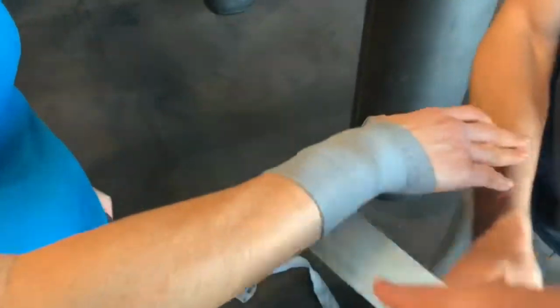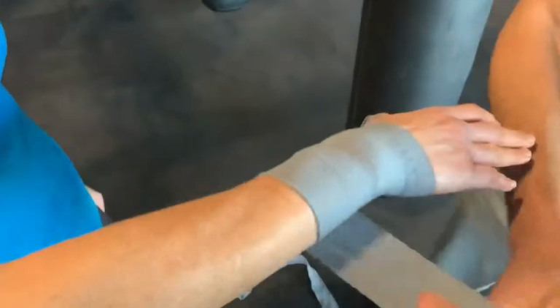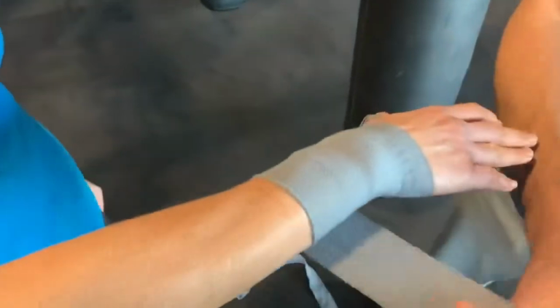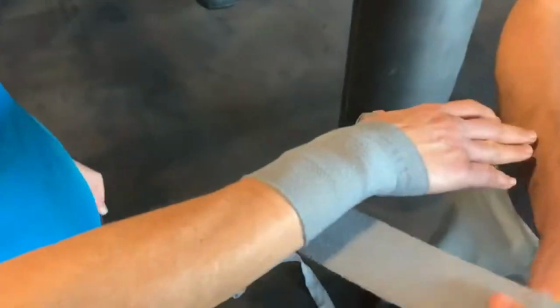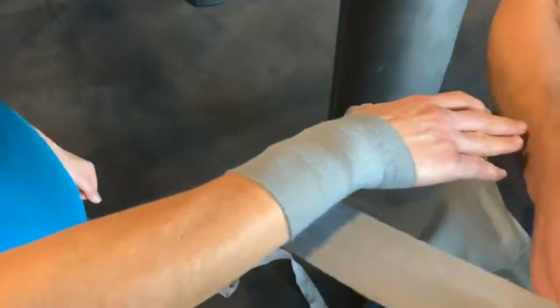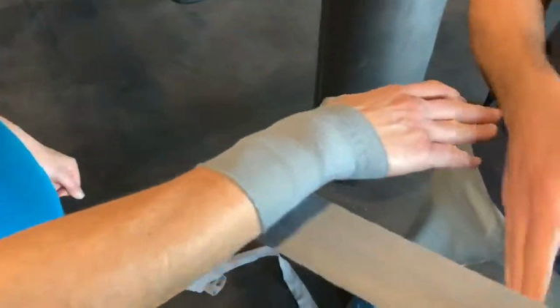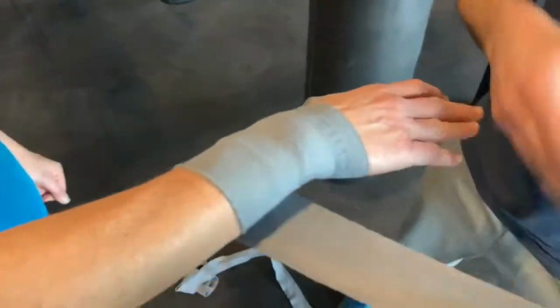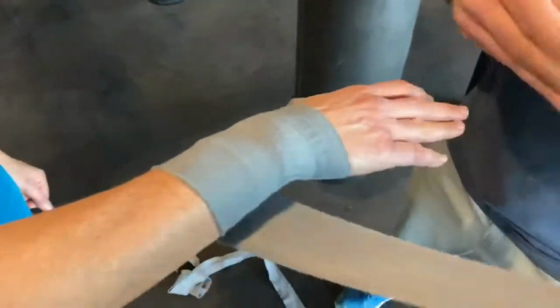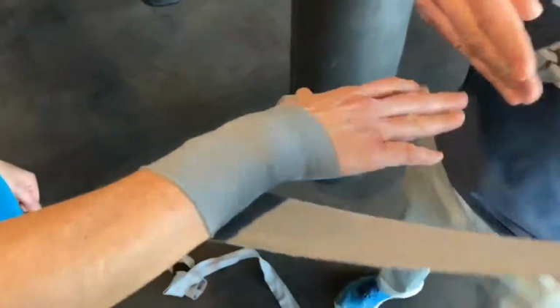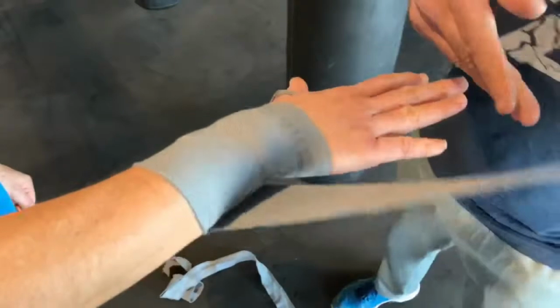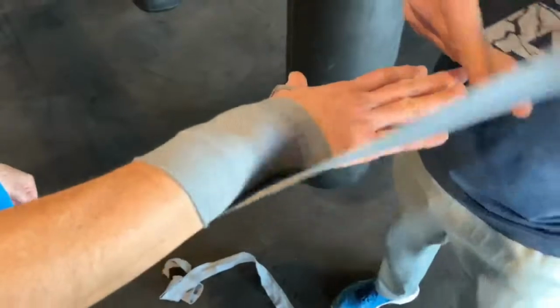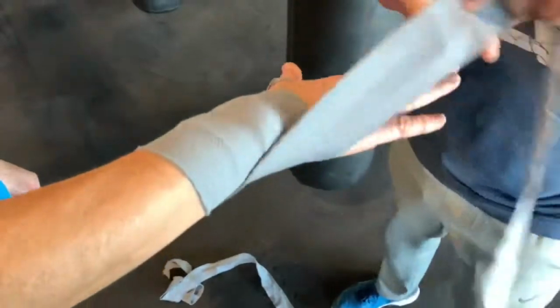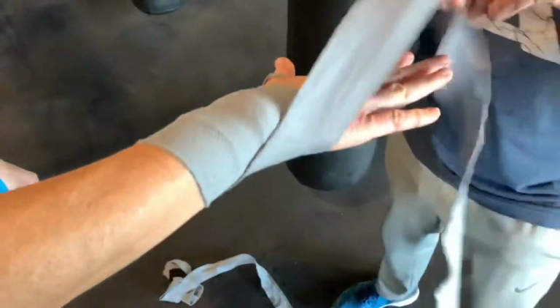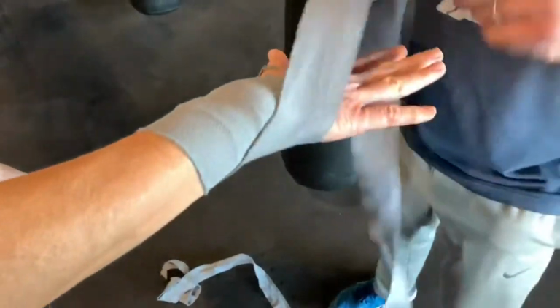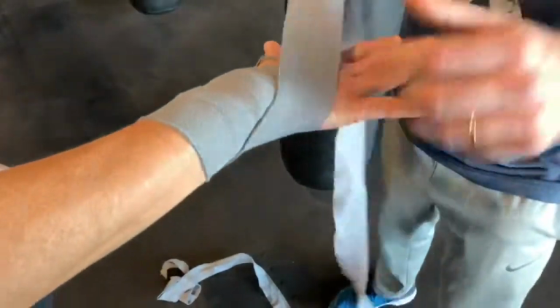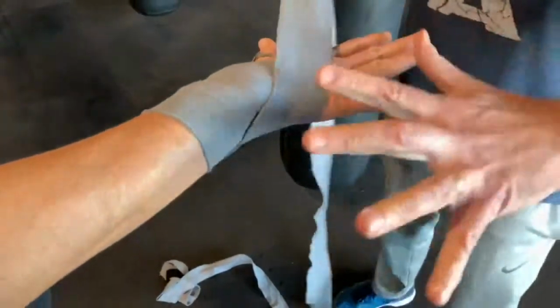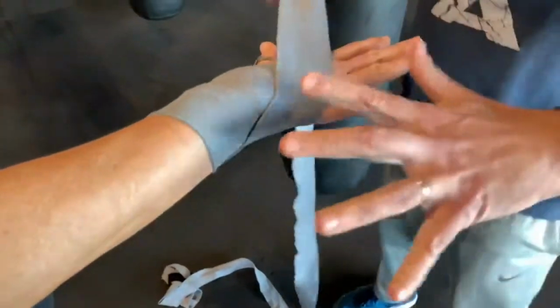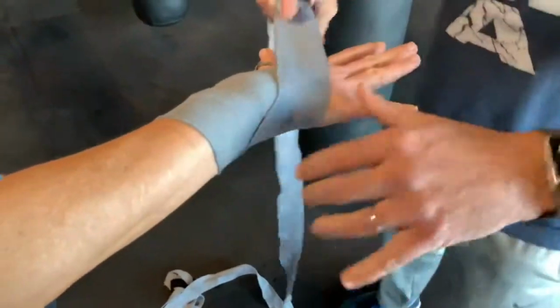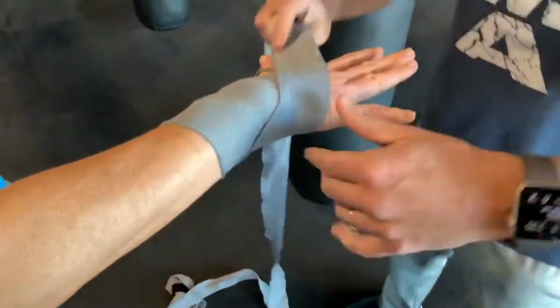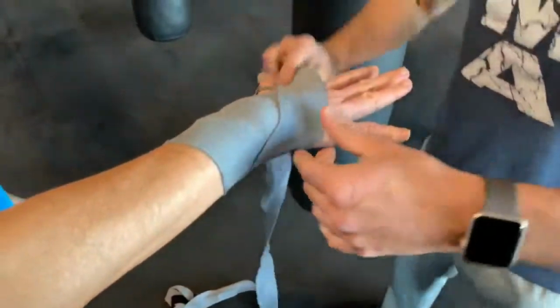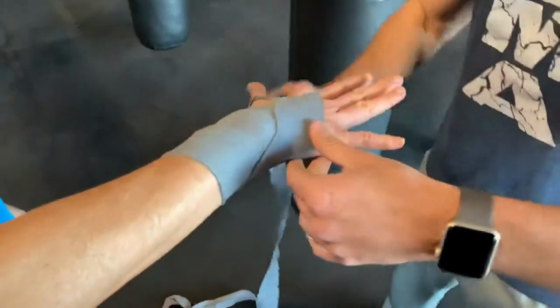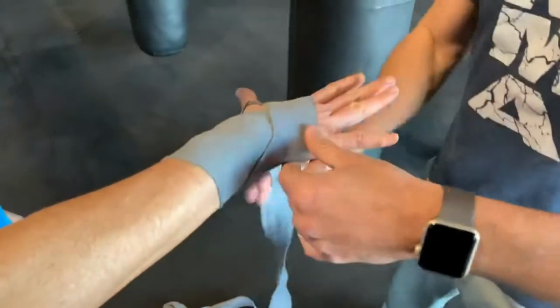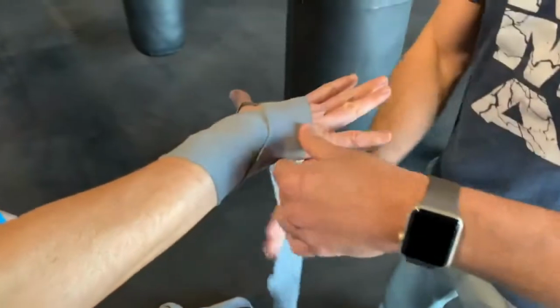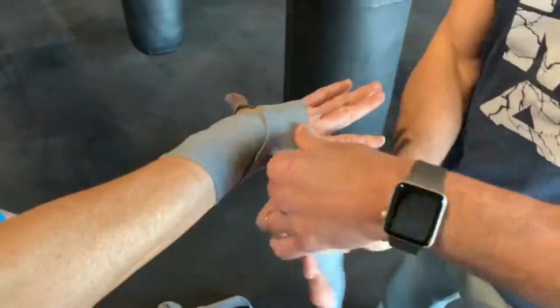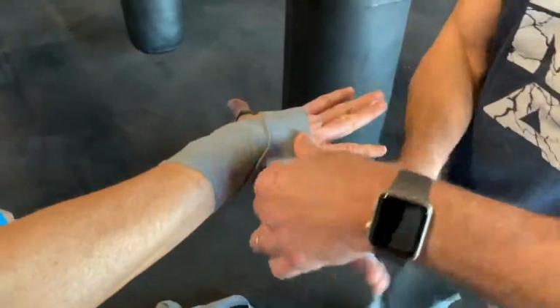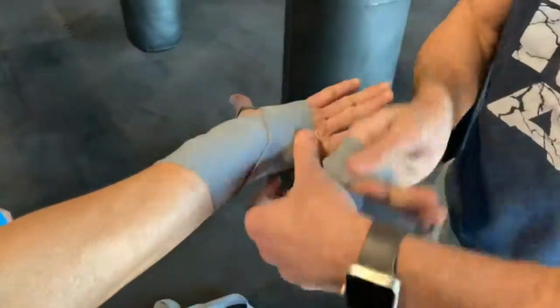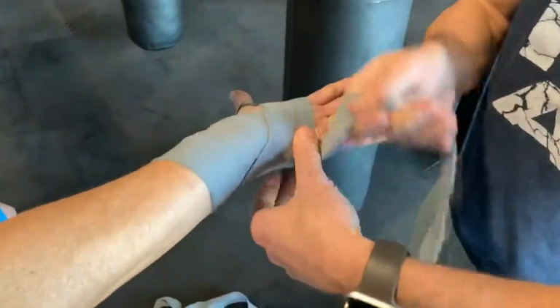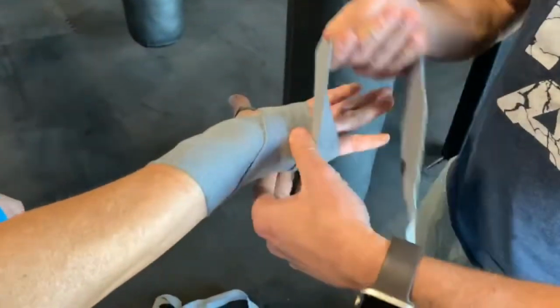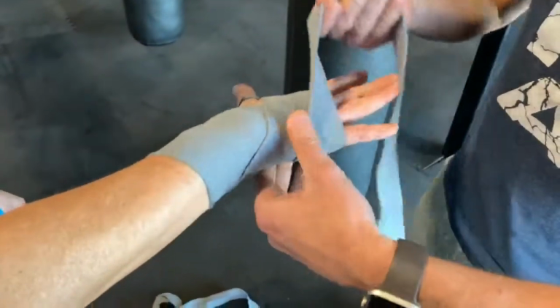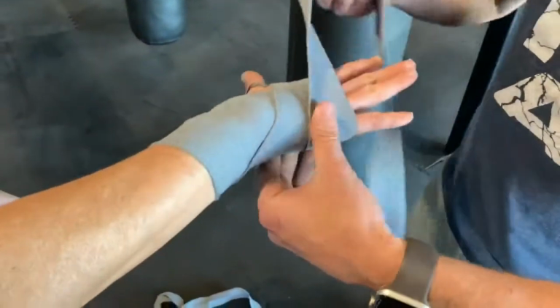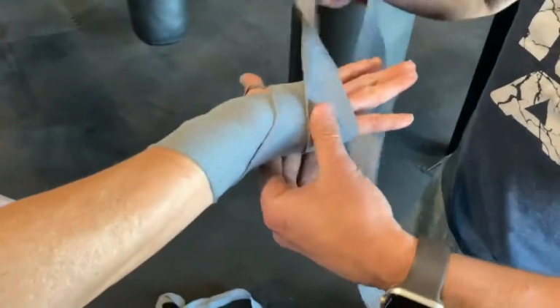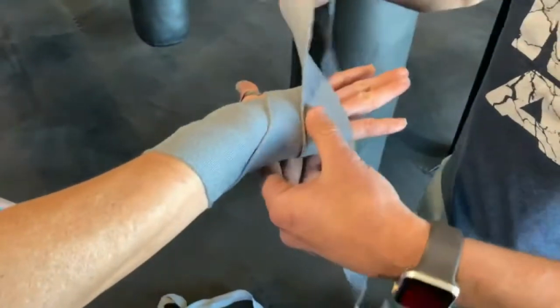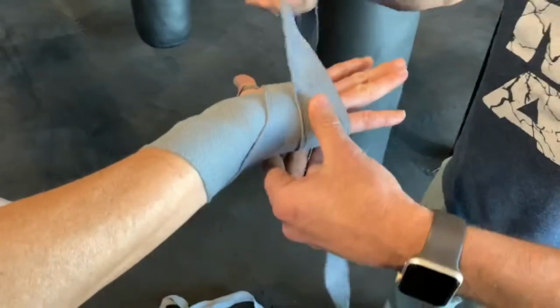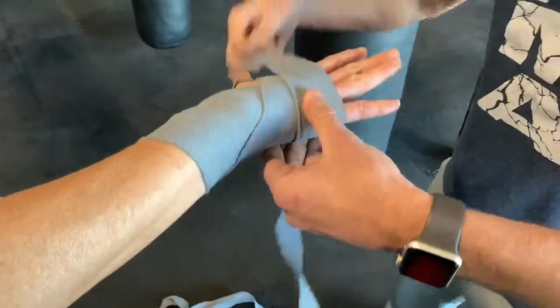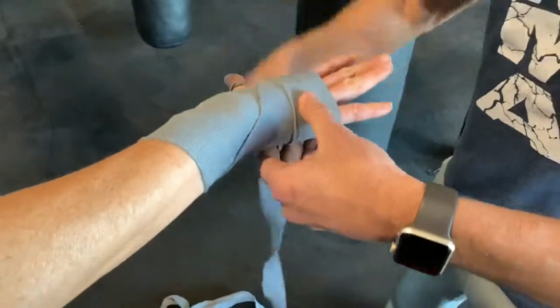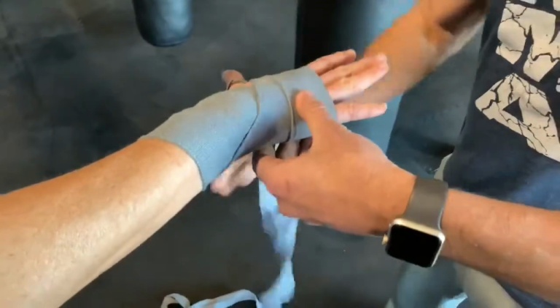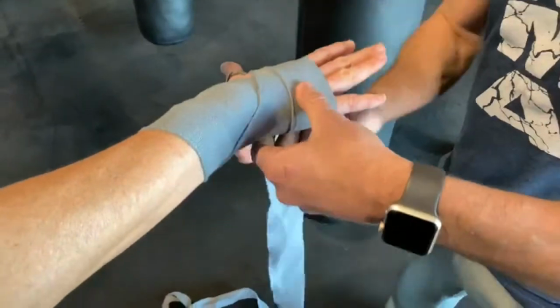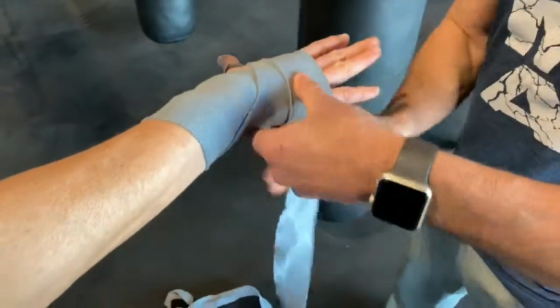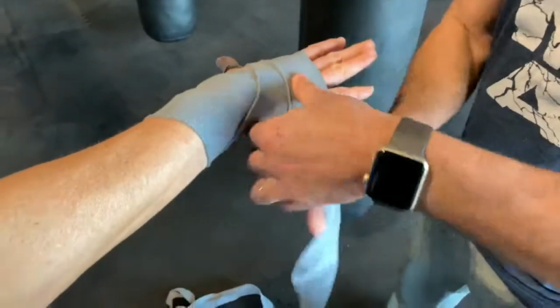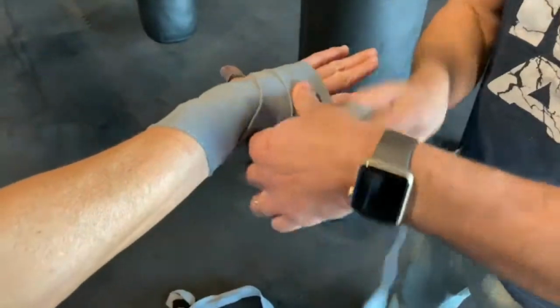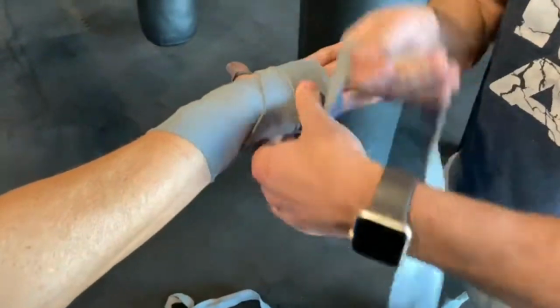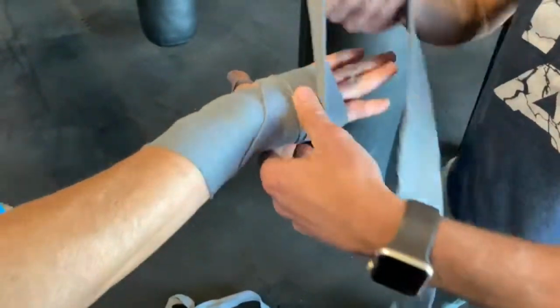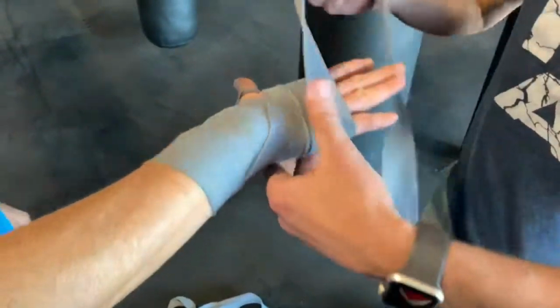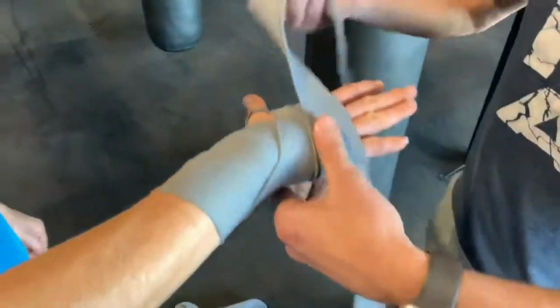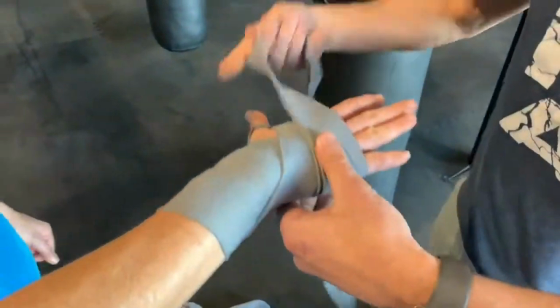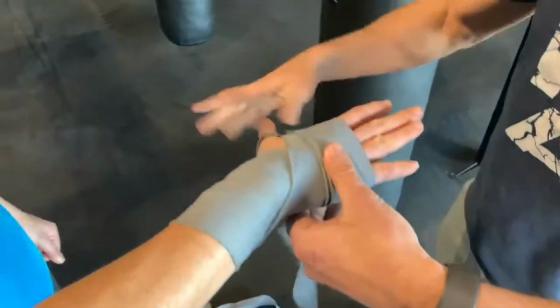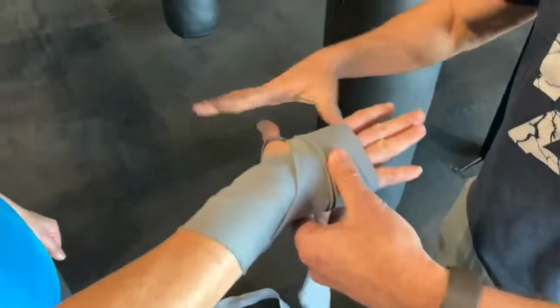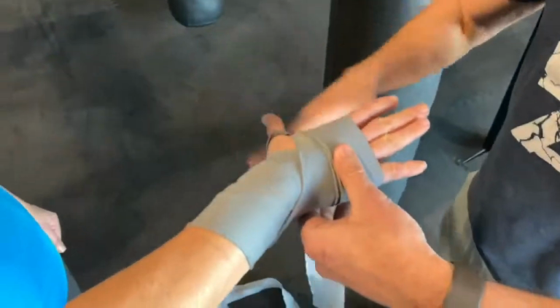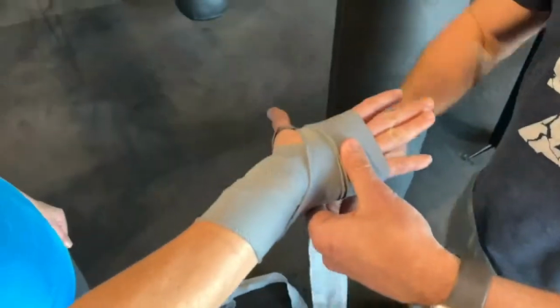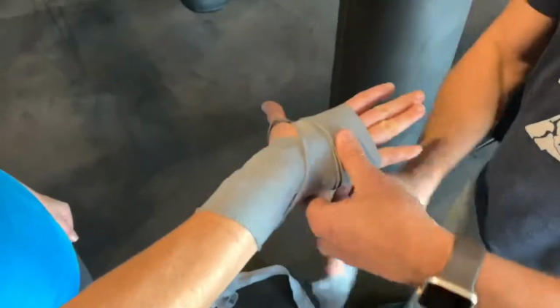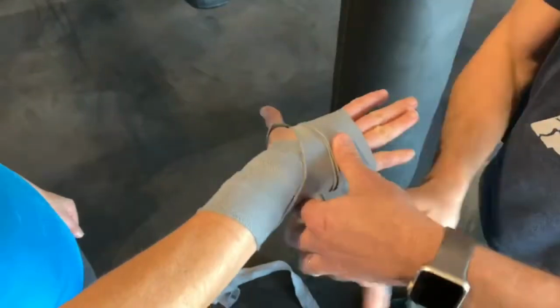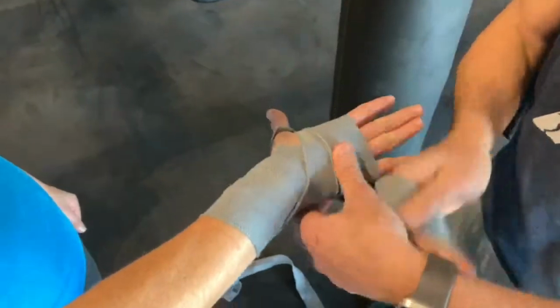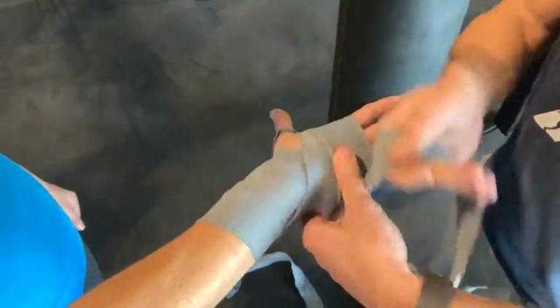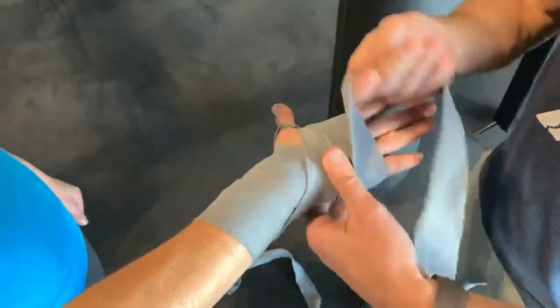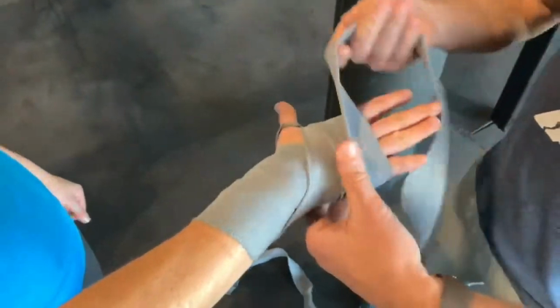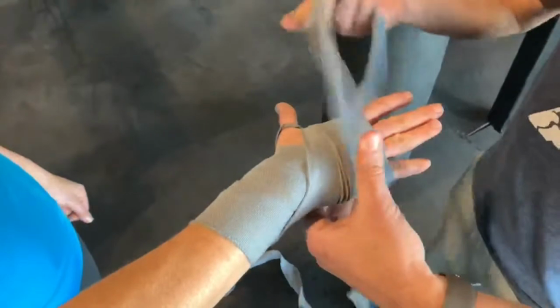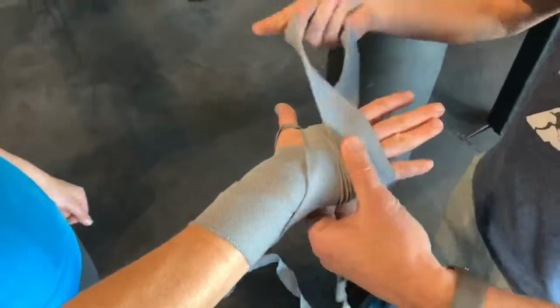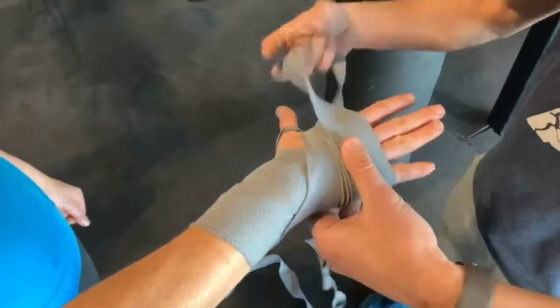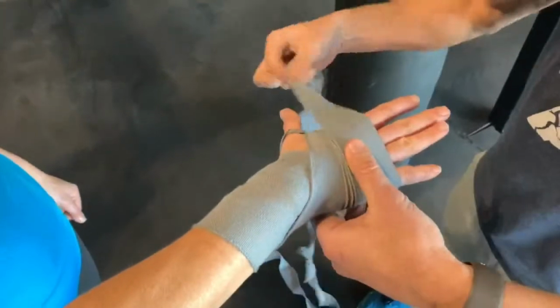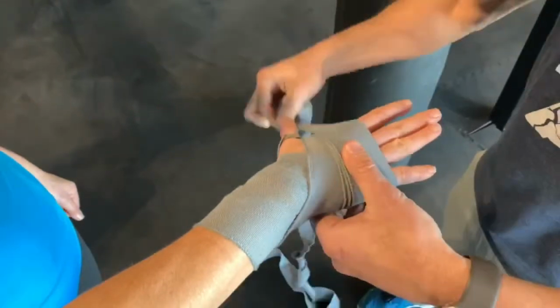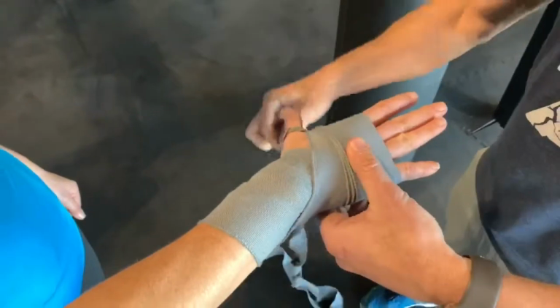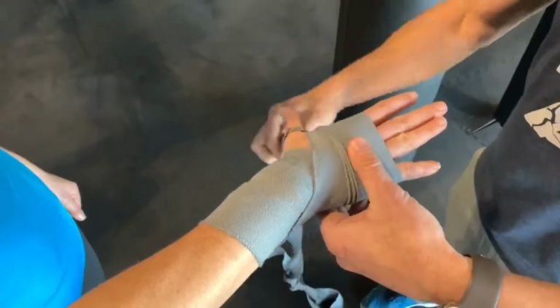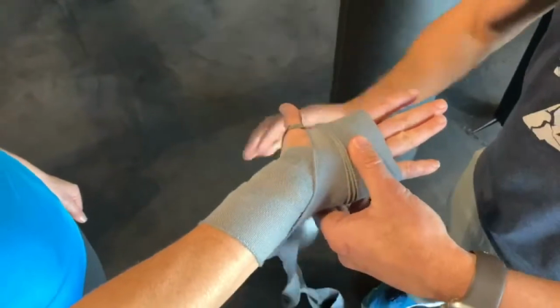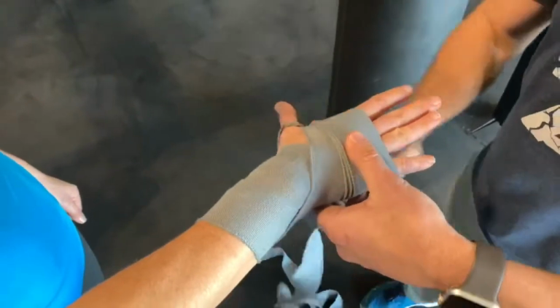And from here, I'm going to go right into the knuckles and go one, two, and three times again.